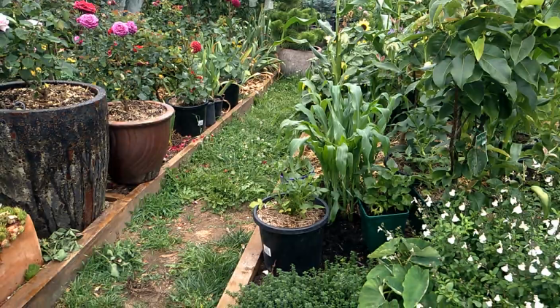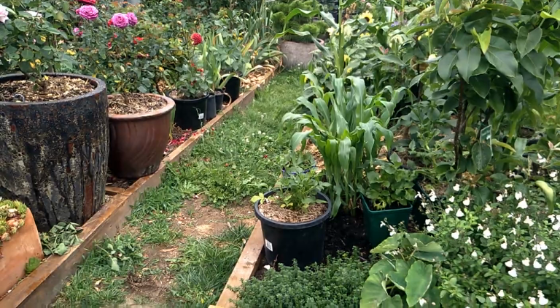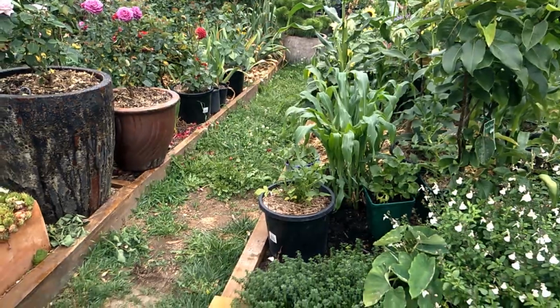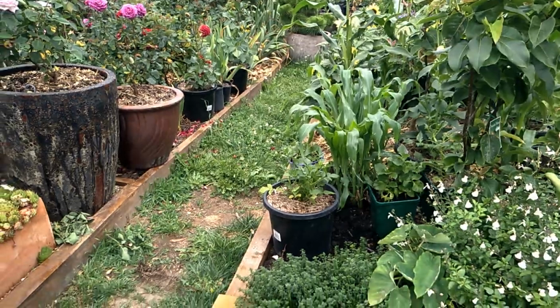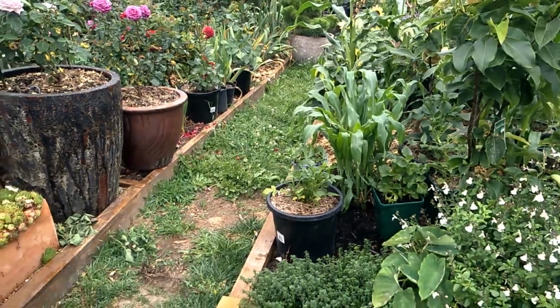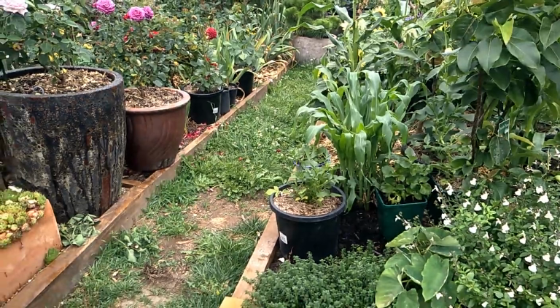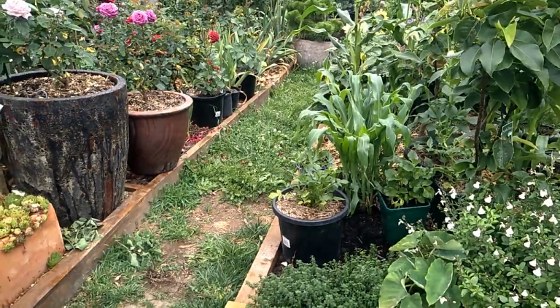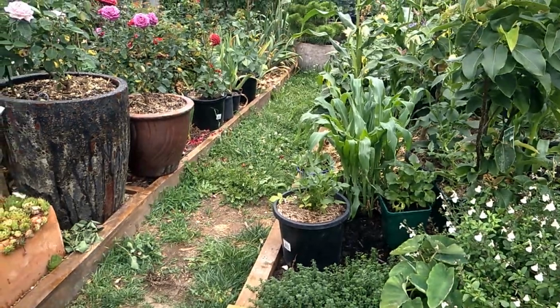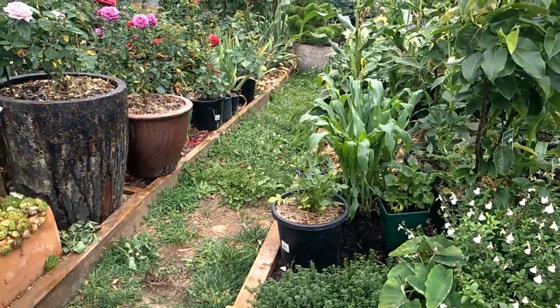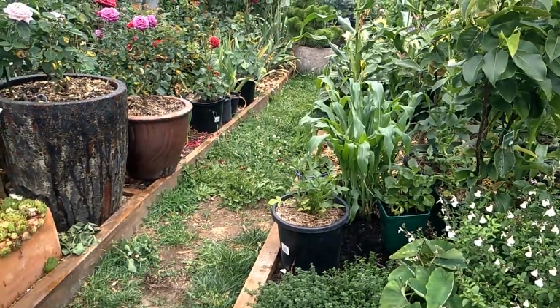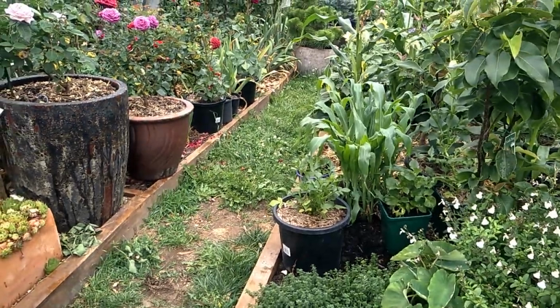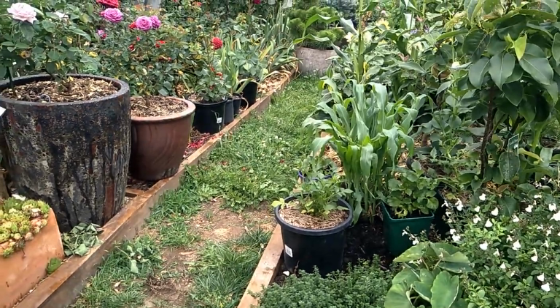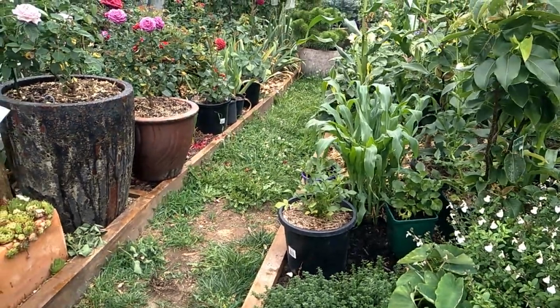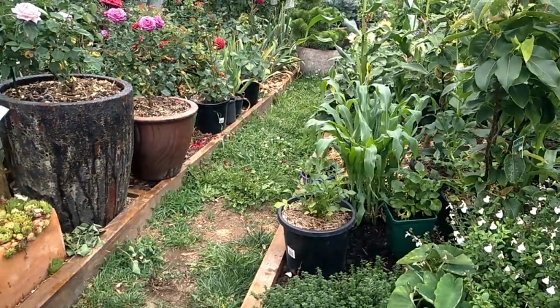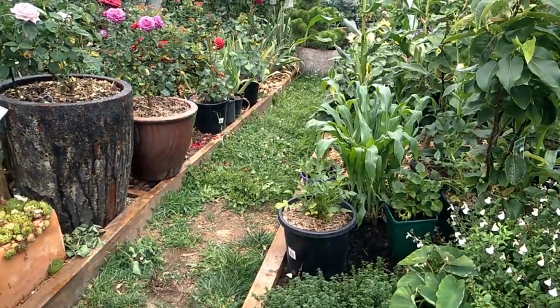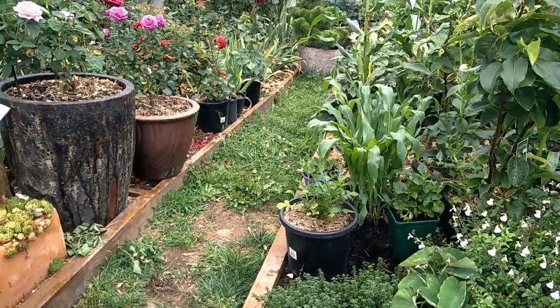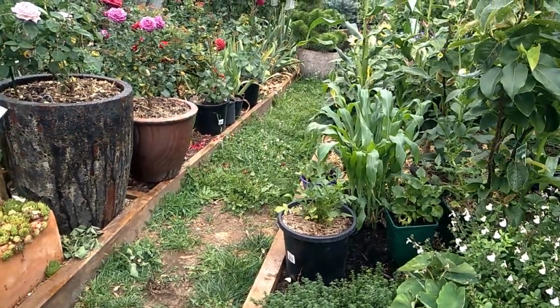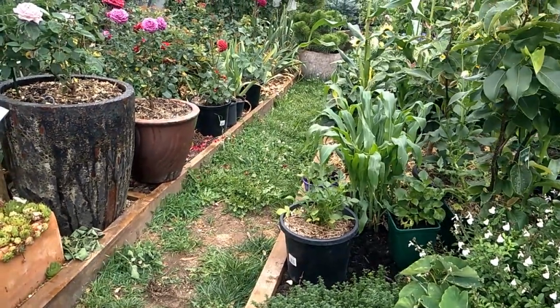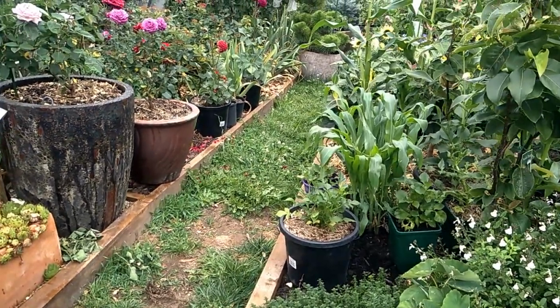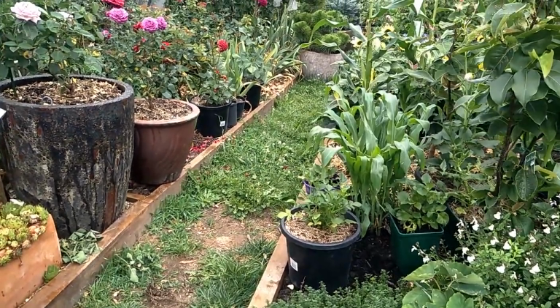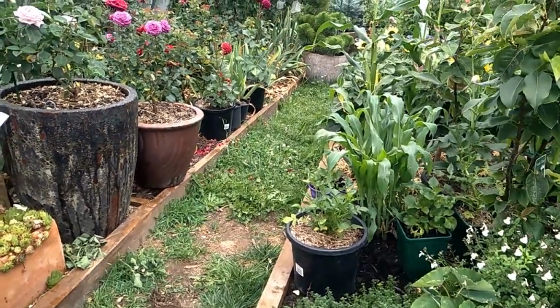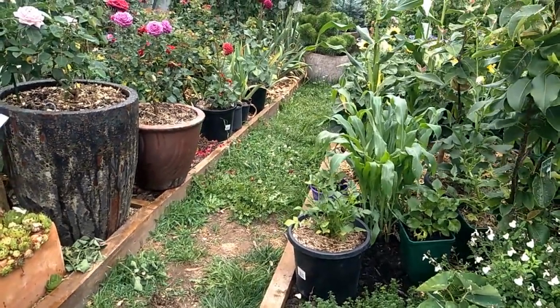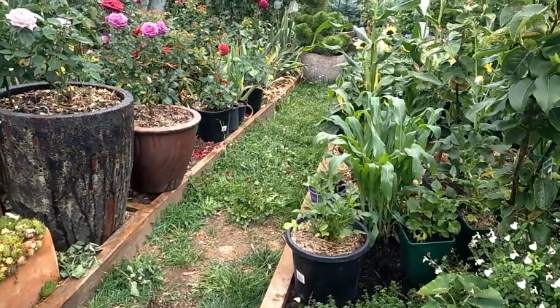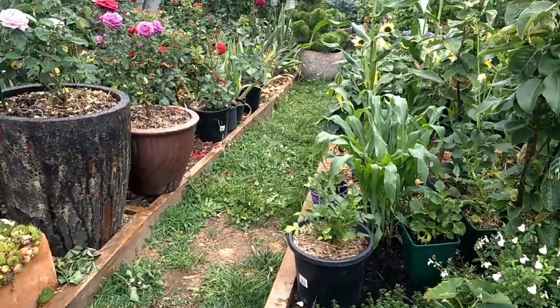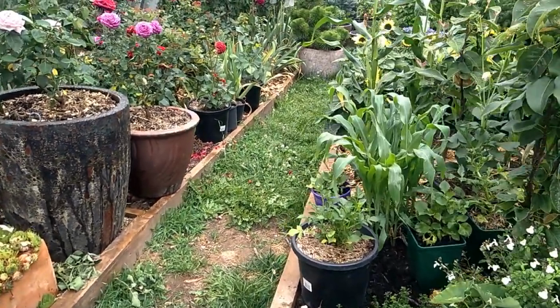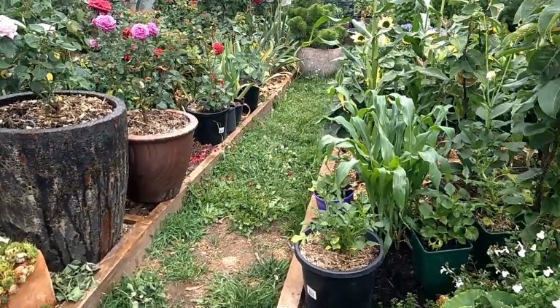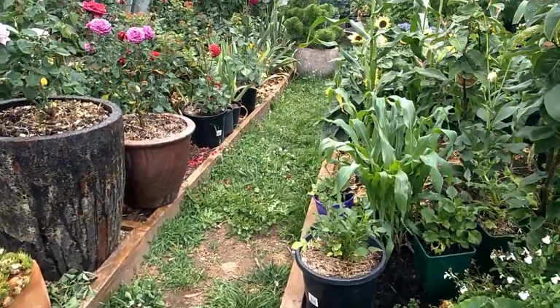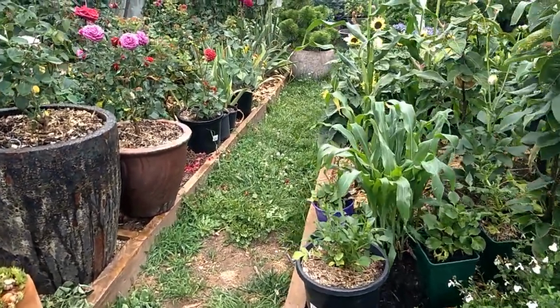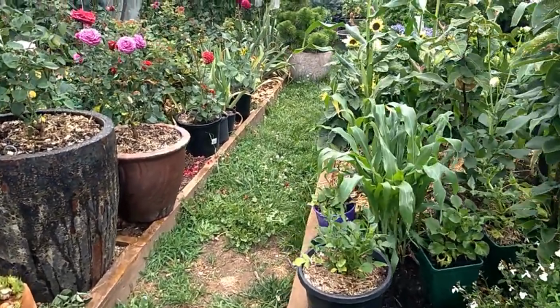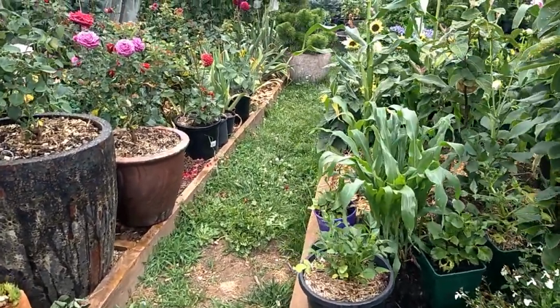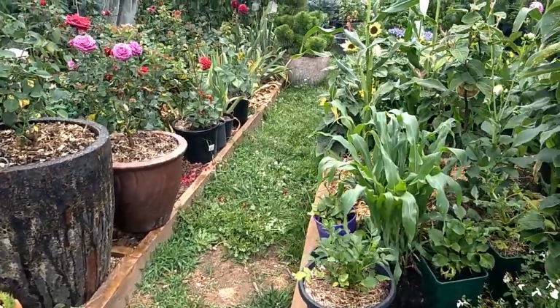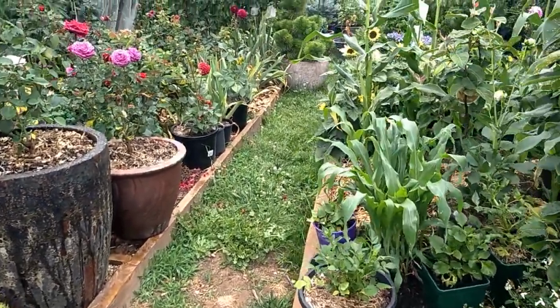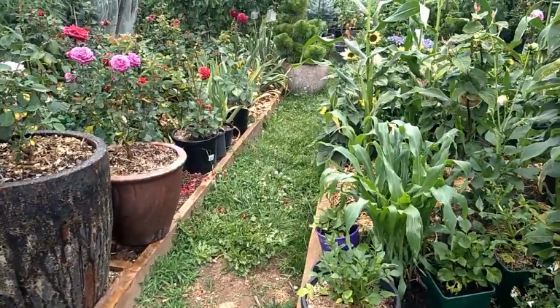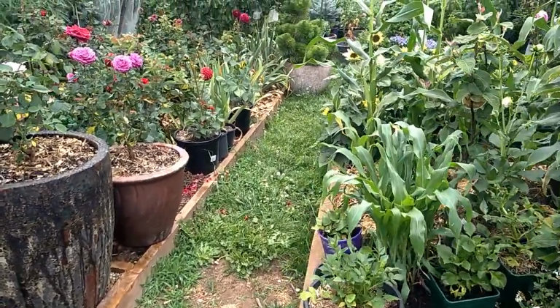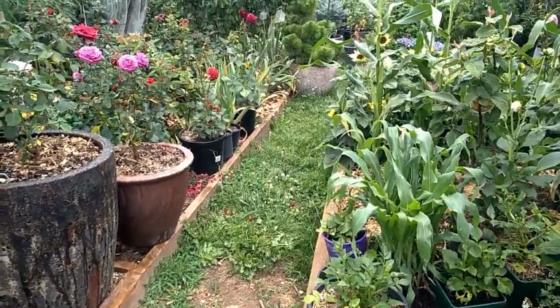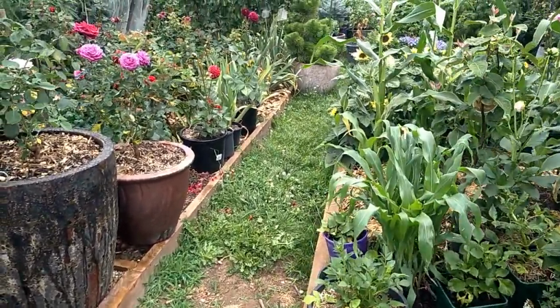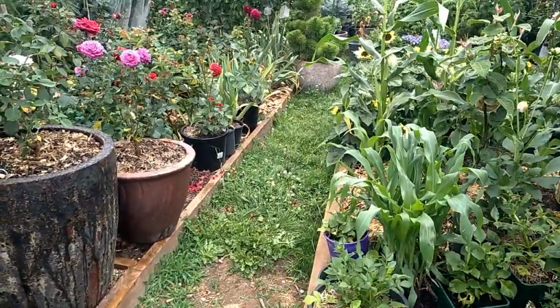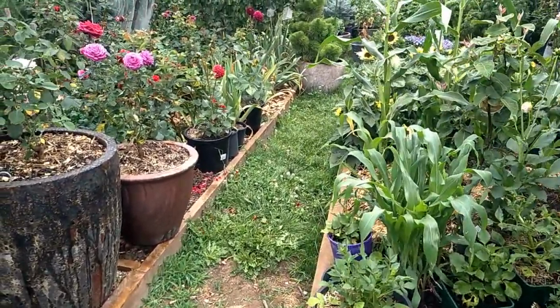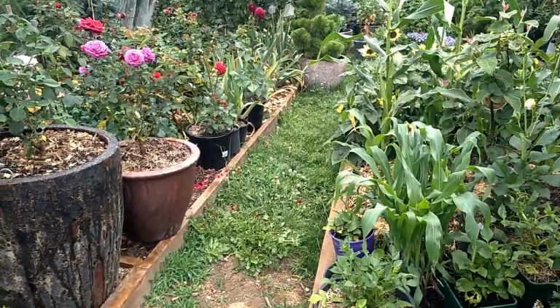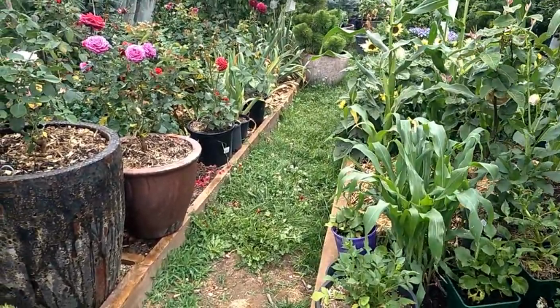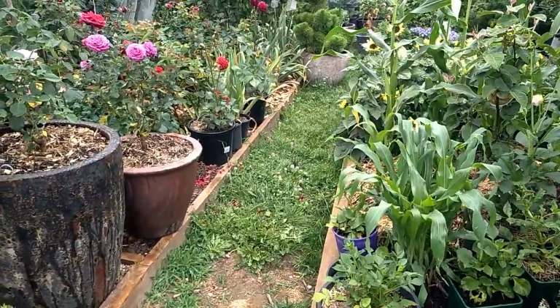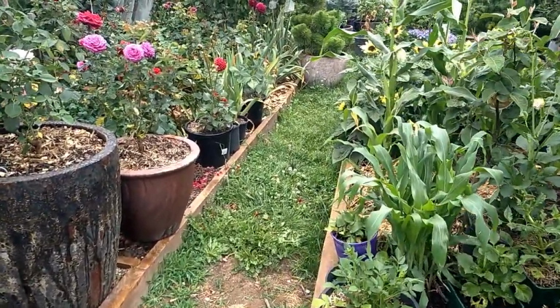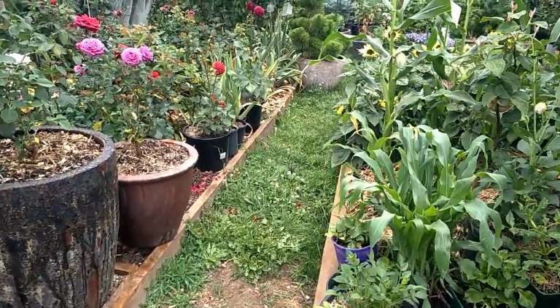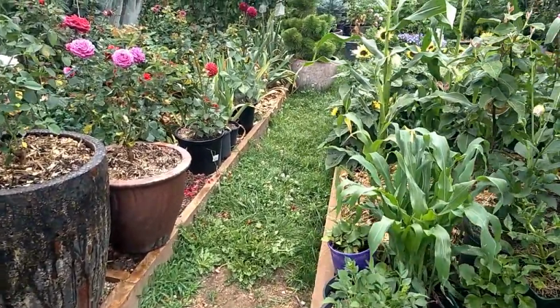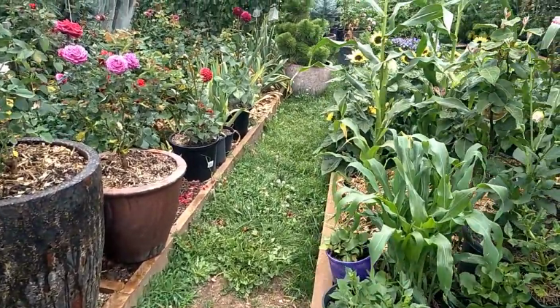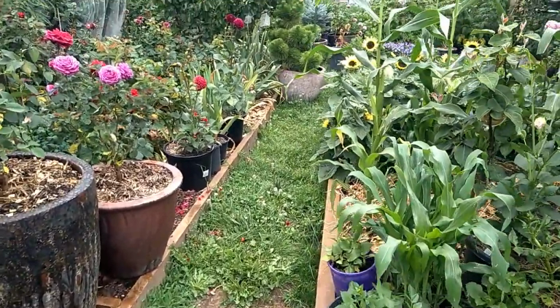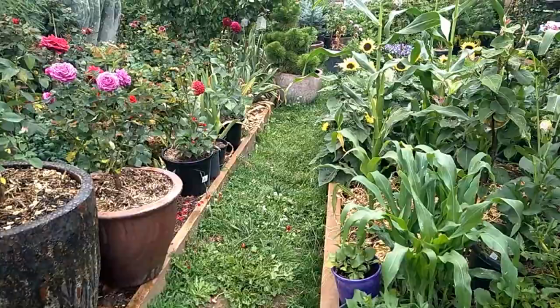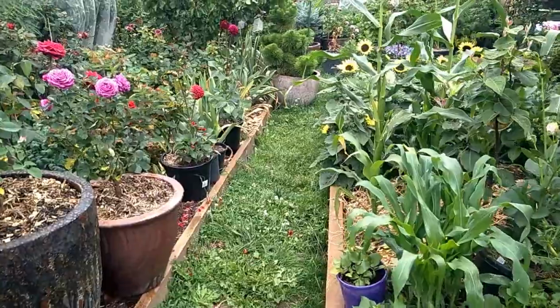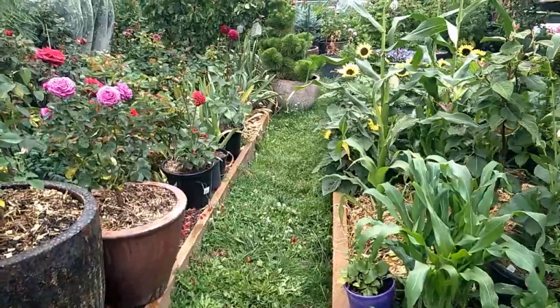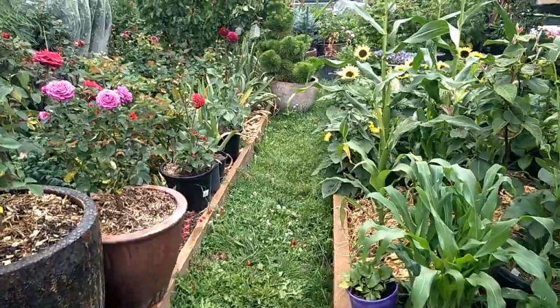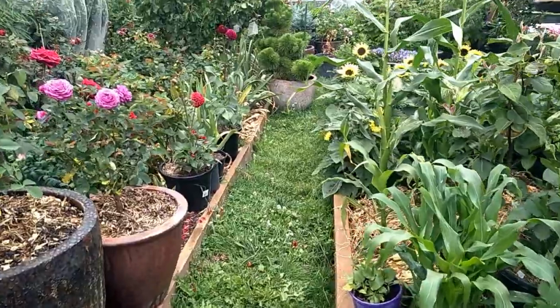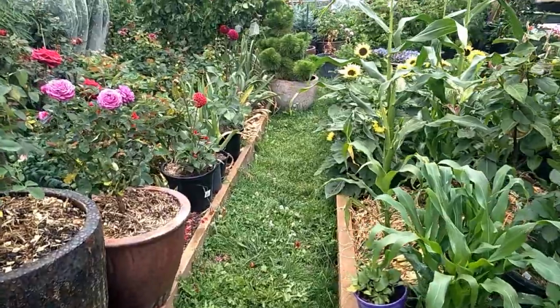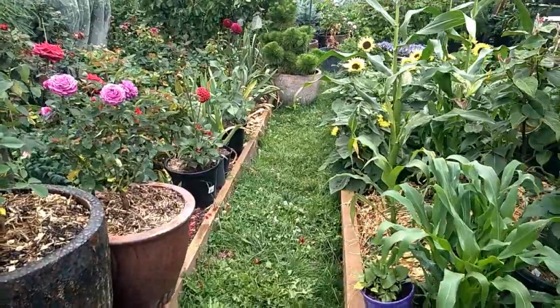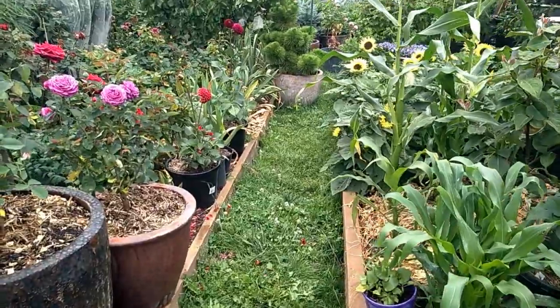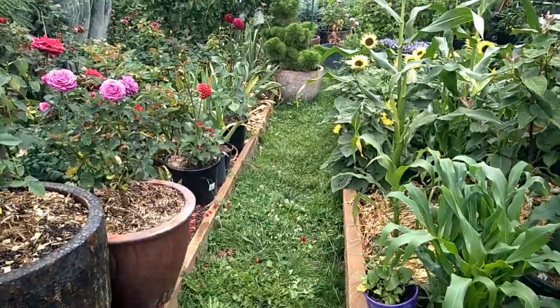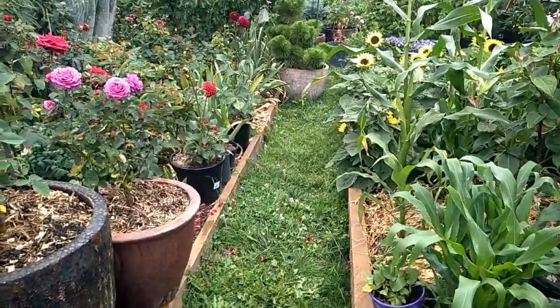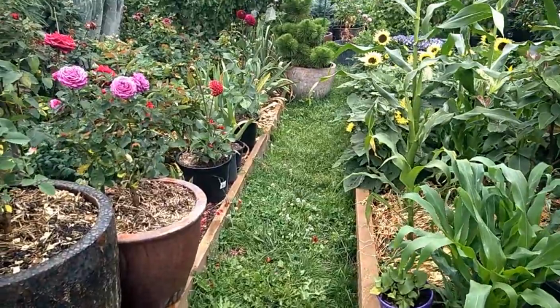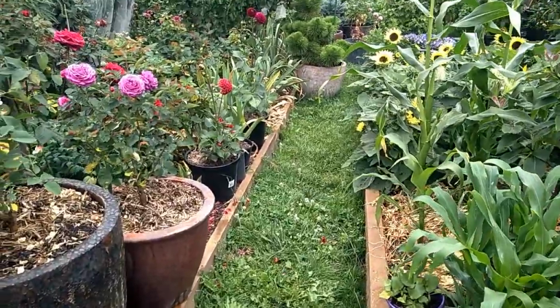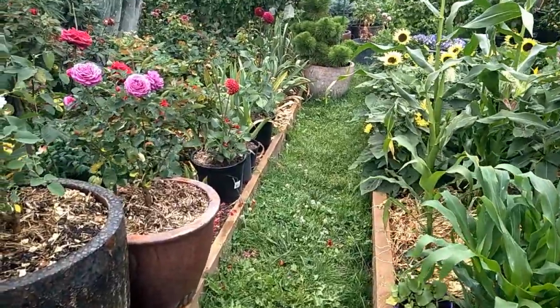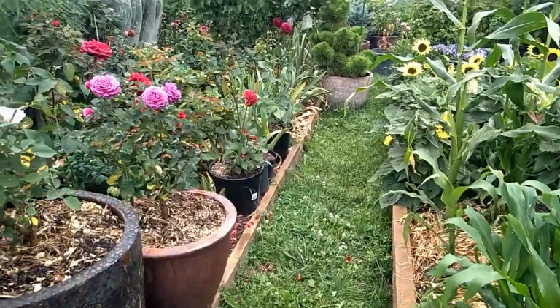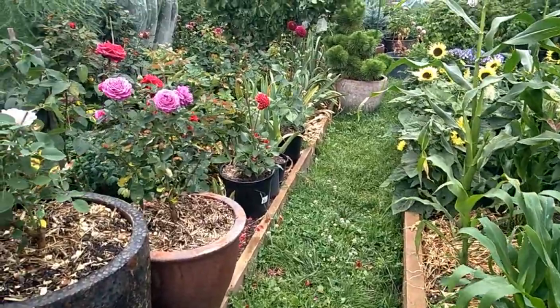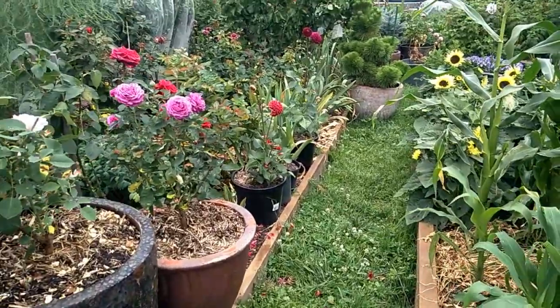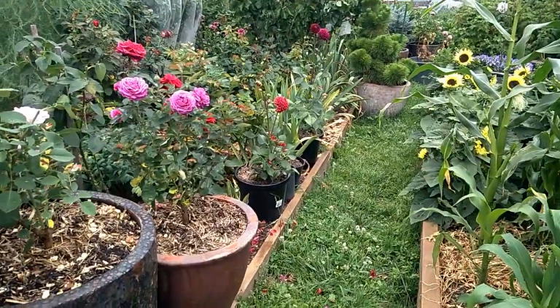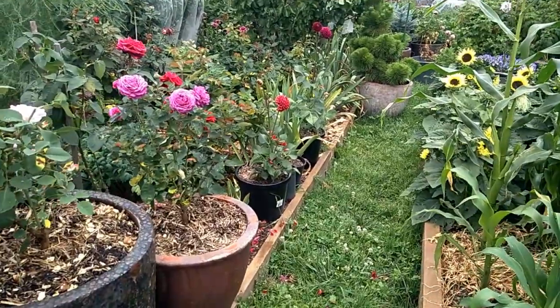Good morning everyone! It's very early. I'm walking out to my garden. Normally I do a walk.